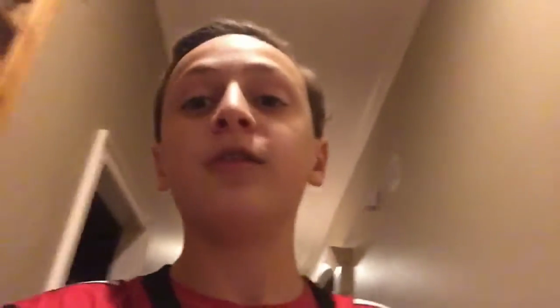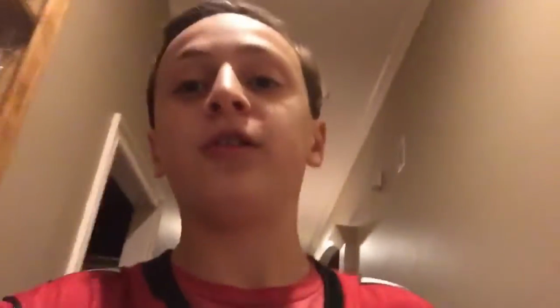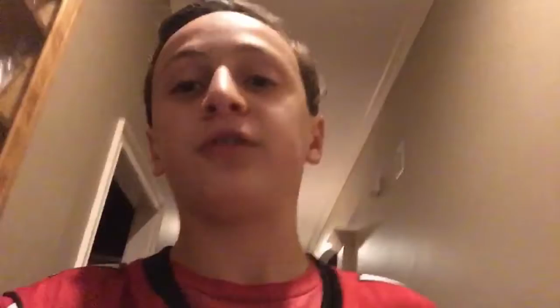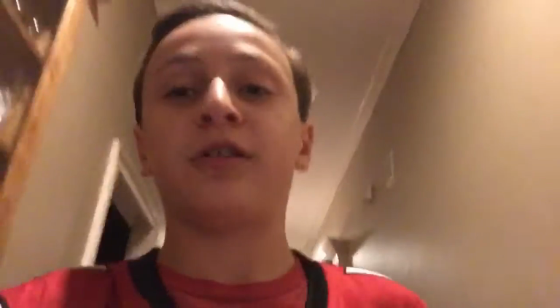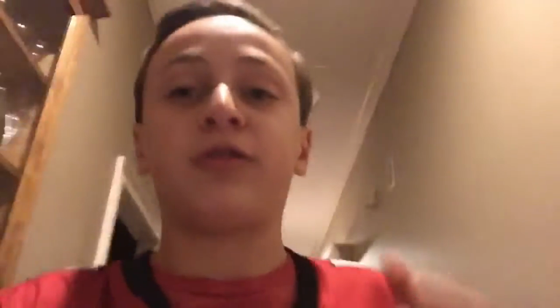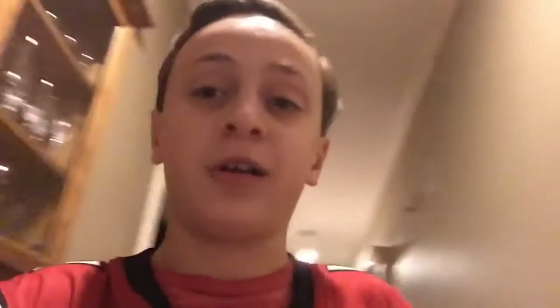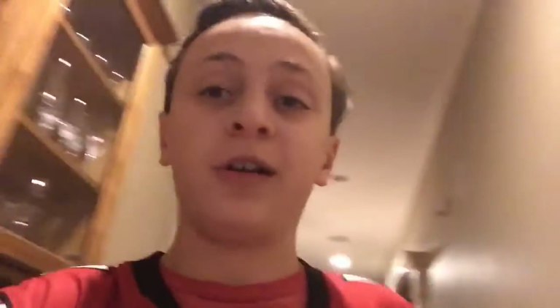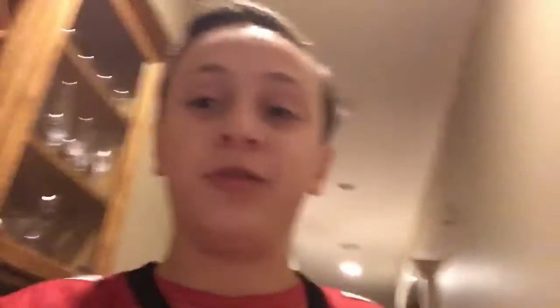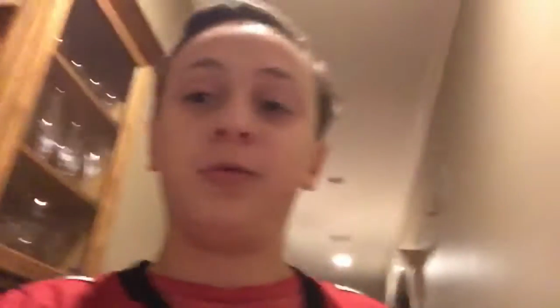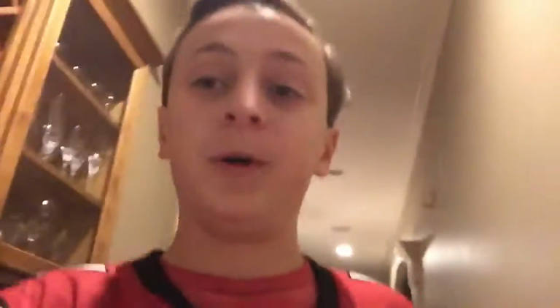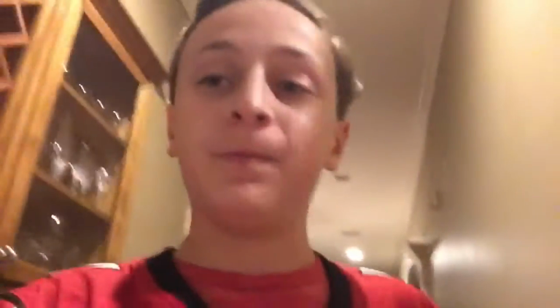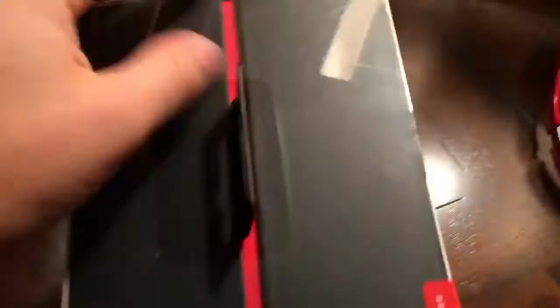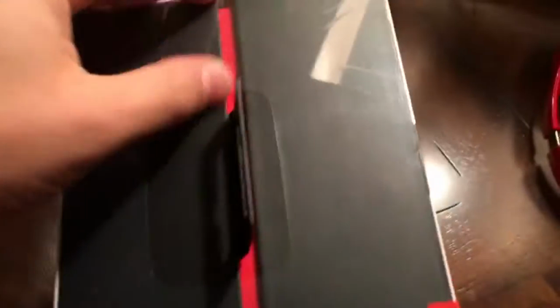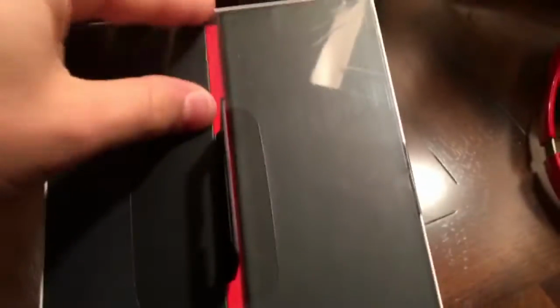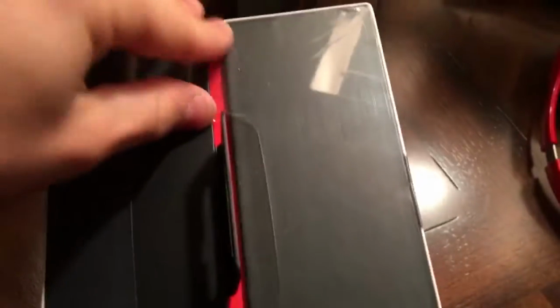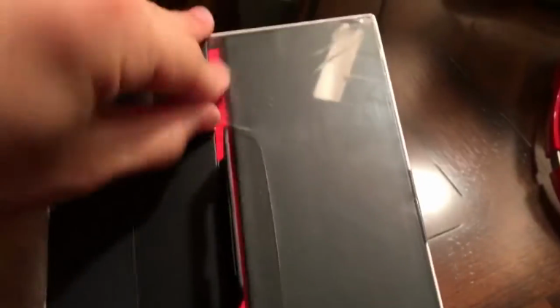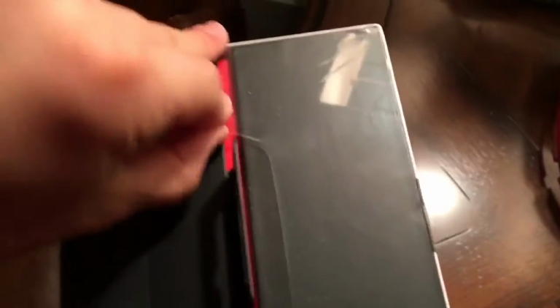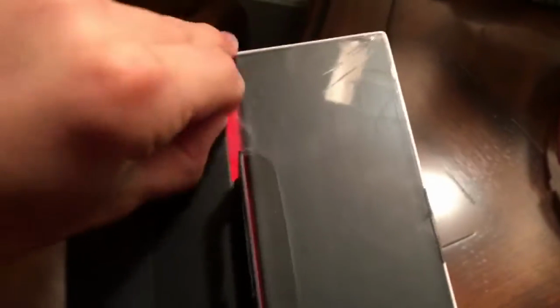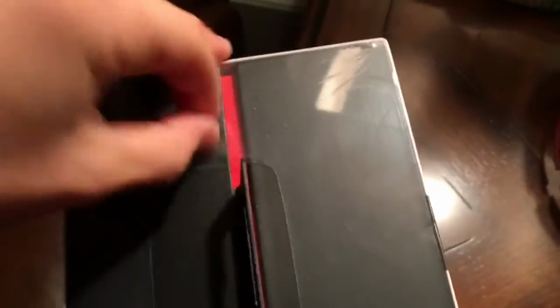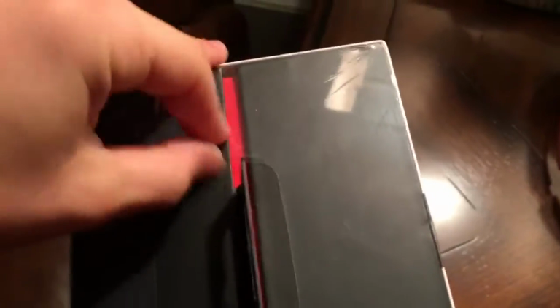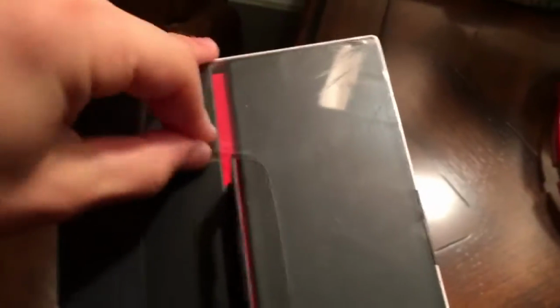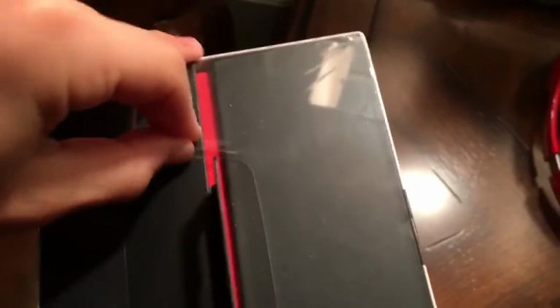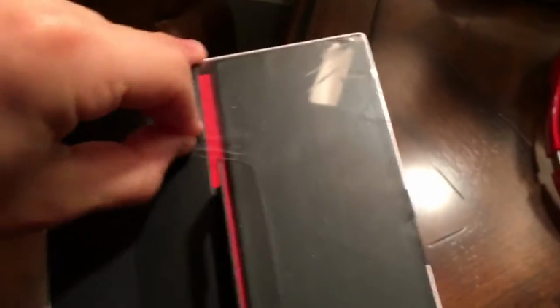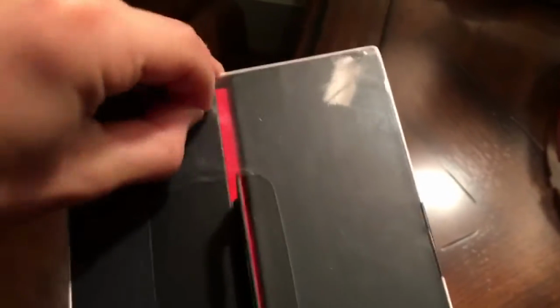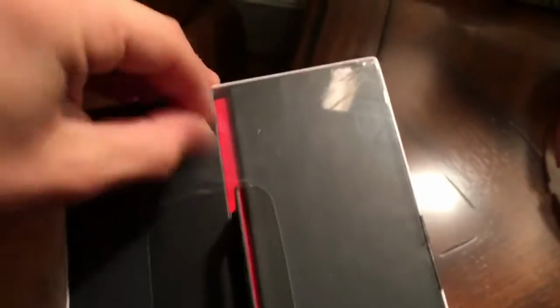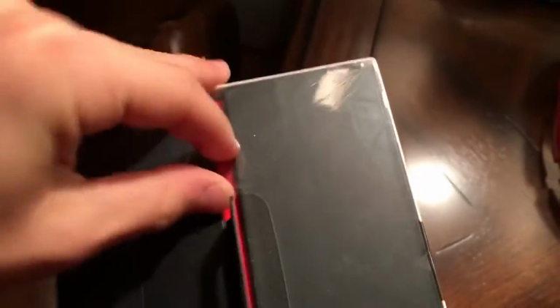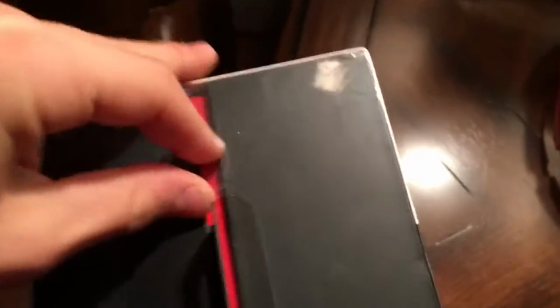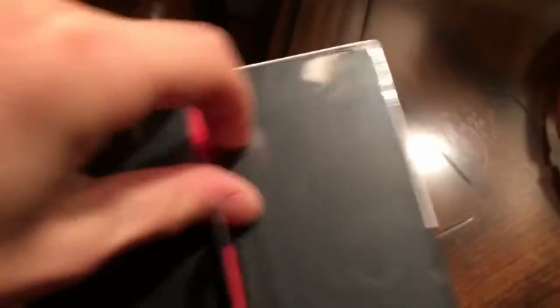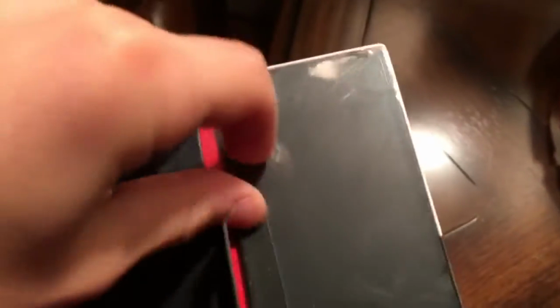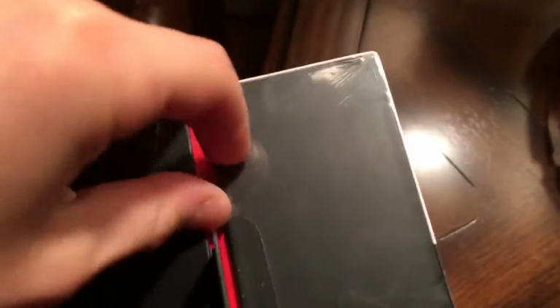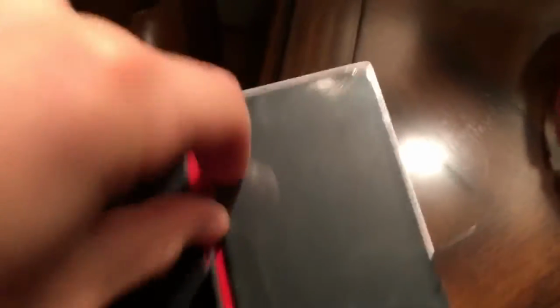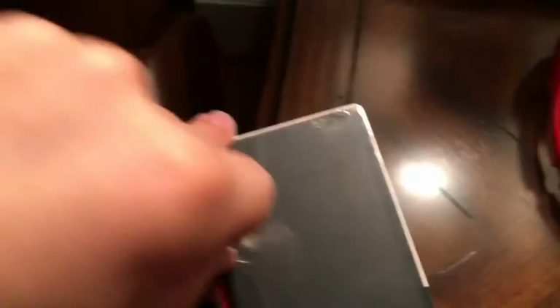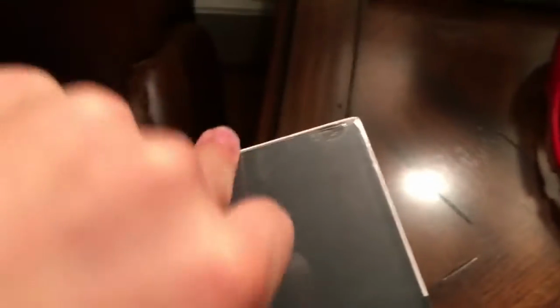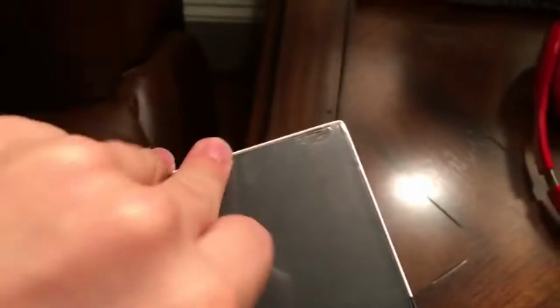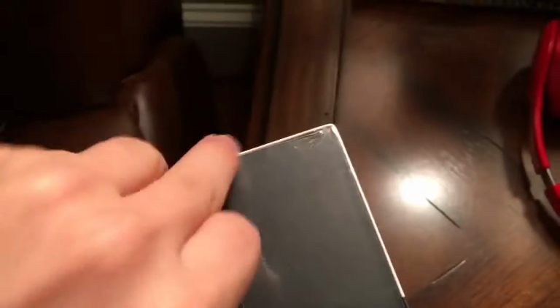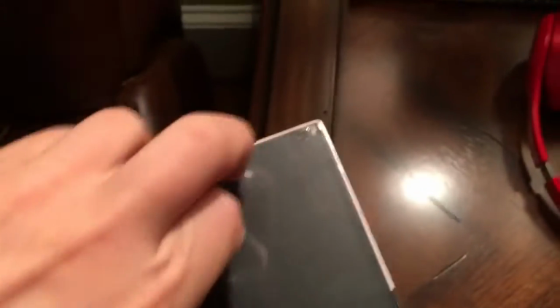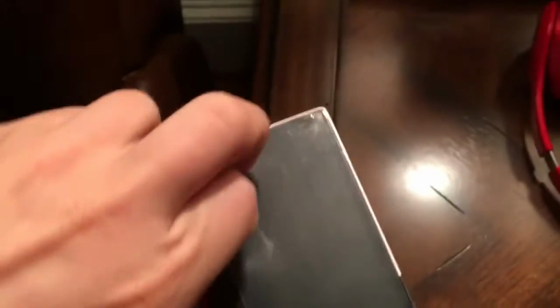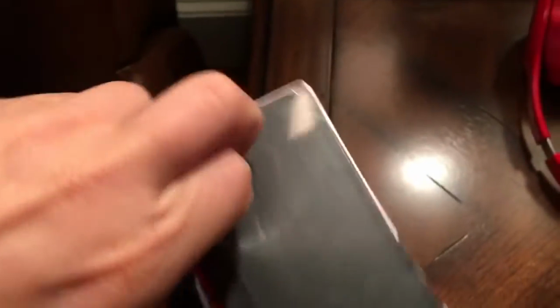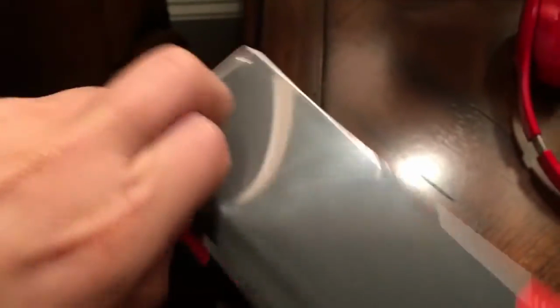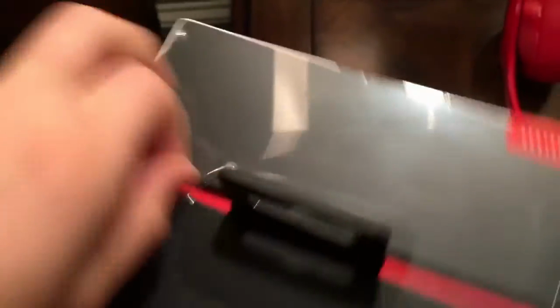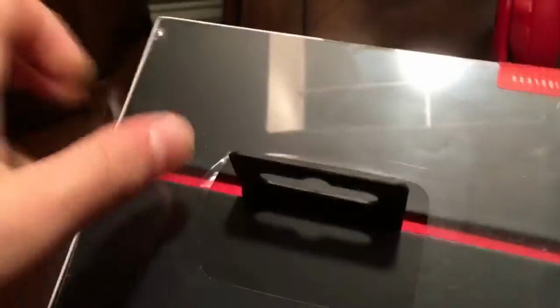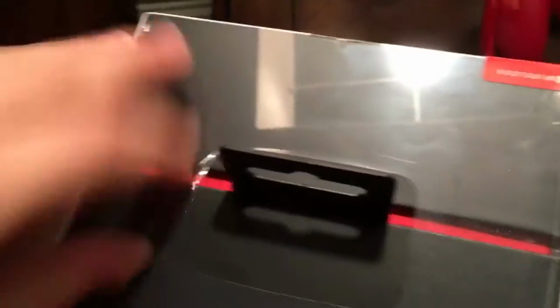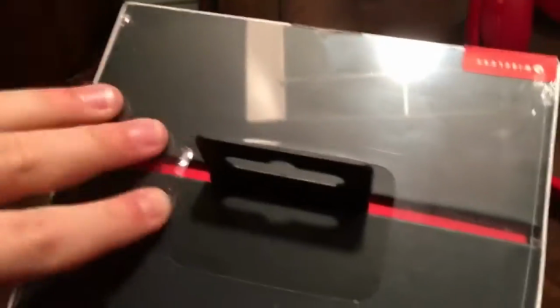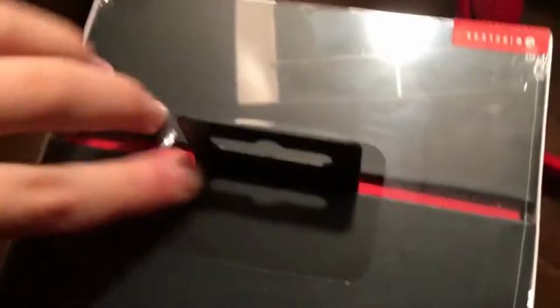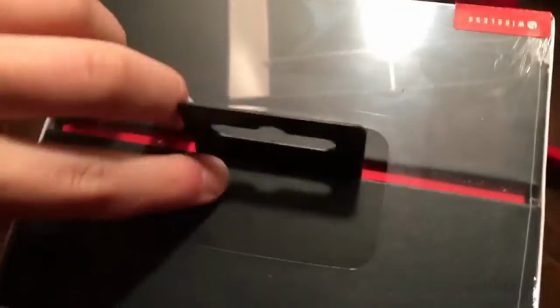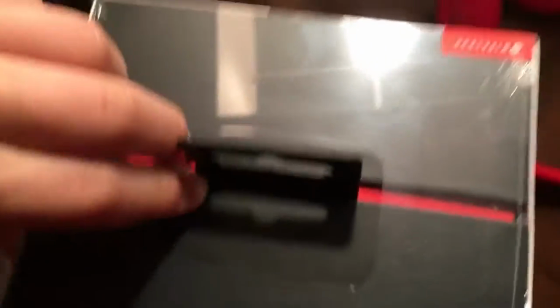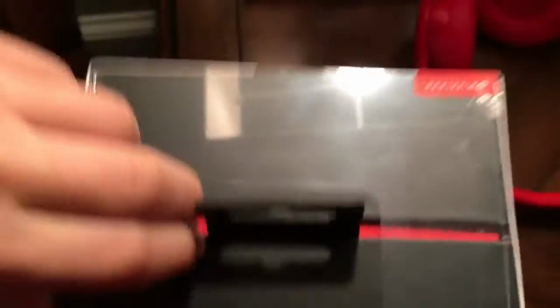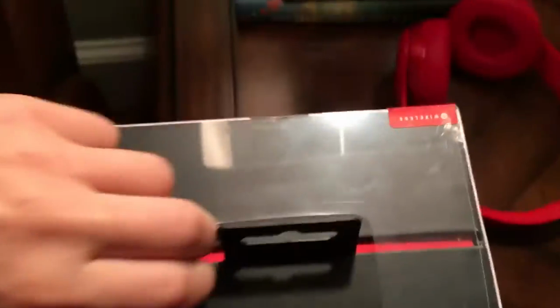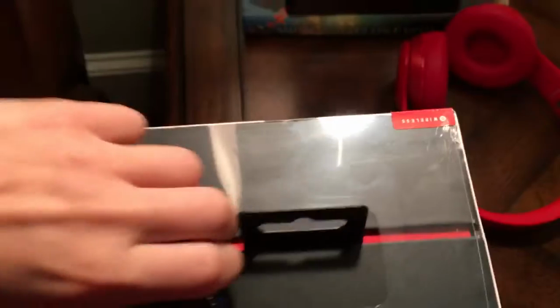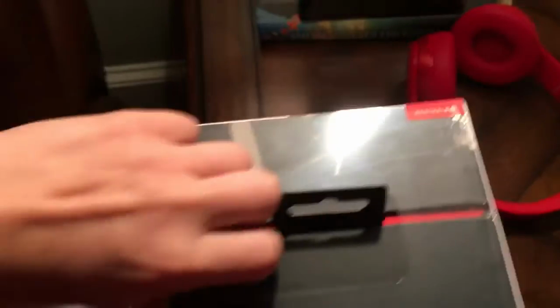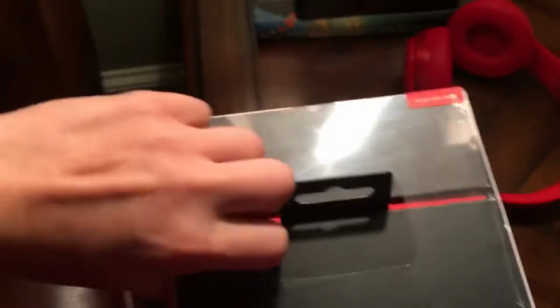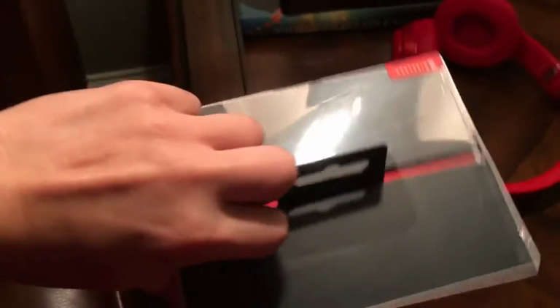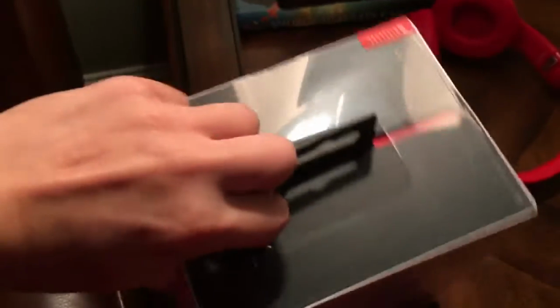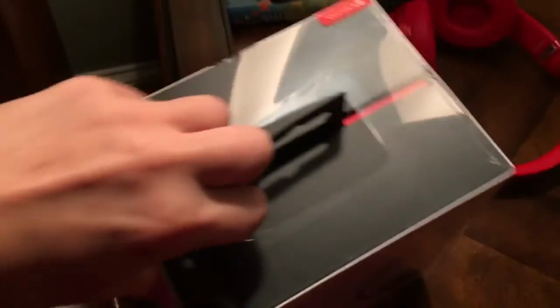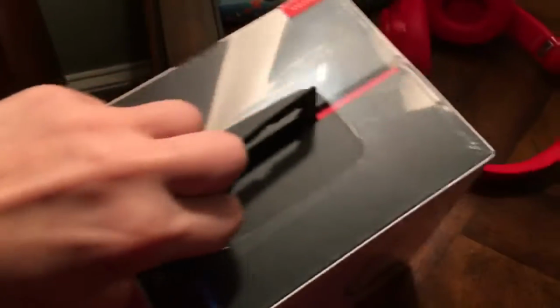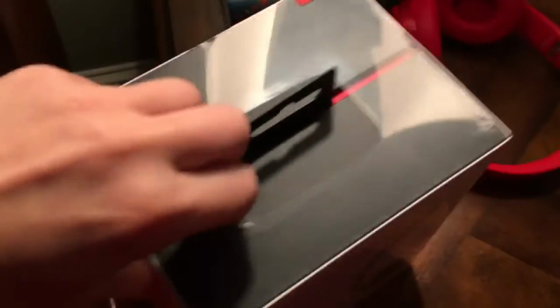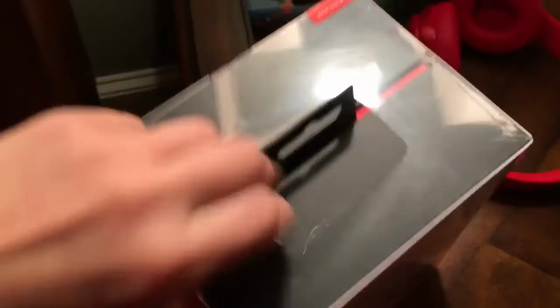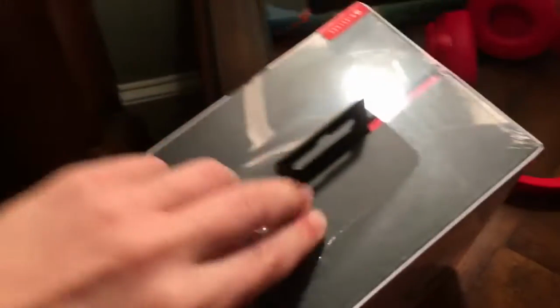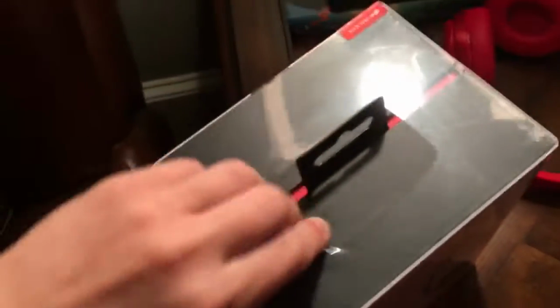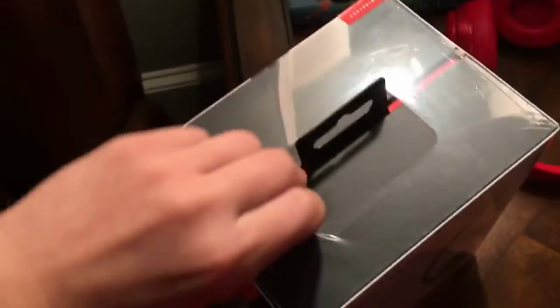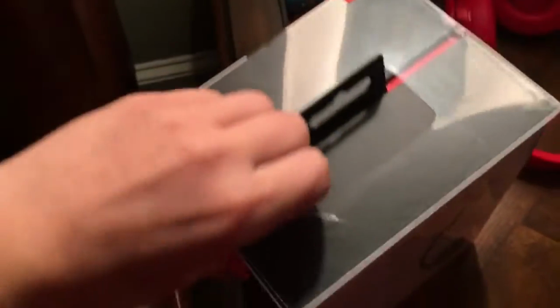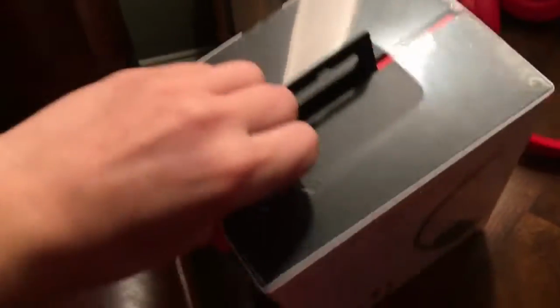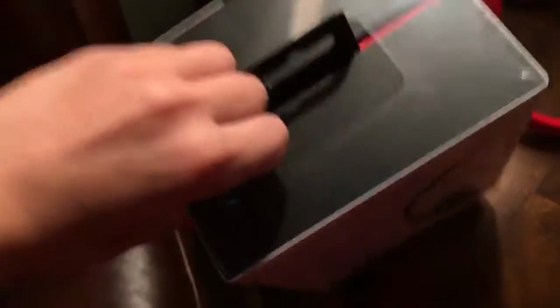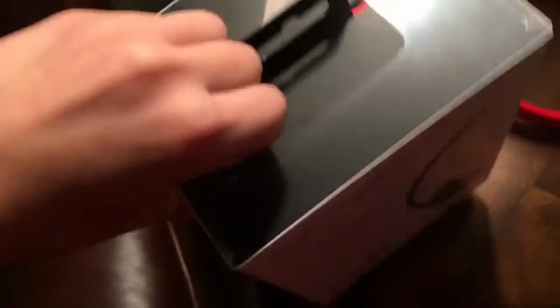So let's get straight into it. I'm sorry about my voice — I kind of lost it from screaming at the game. Let's get this thing opened up.